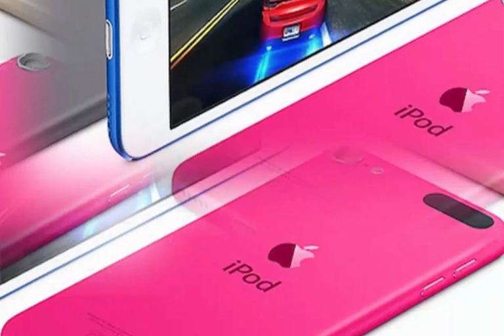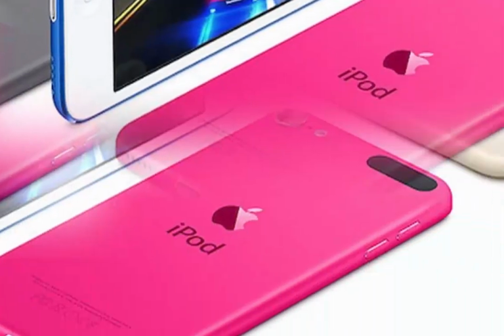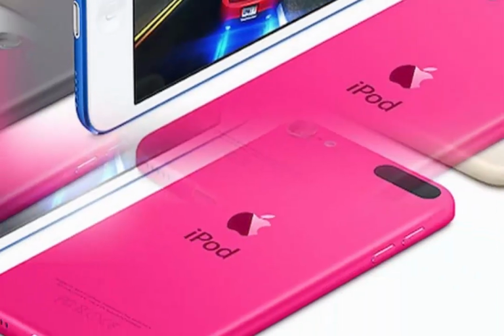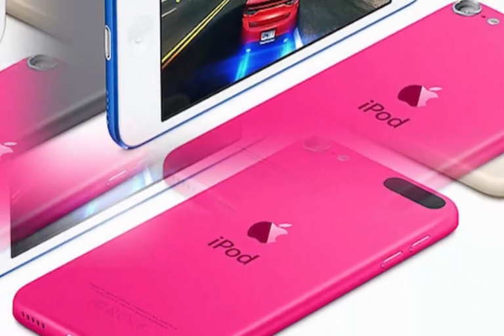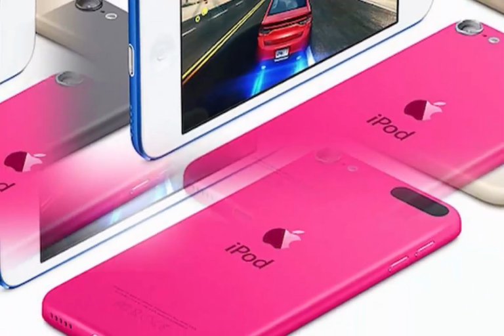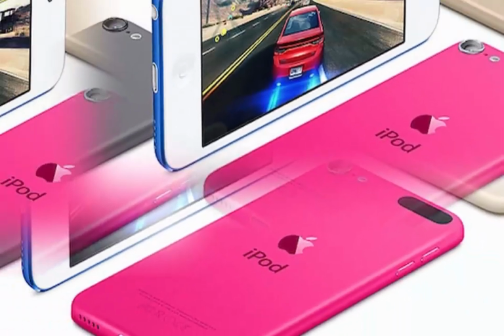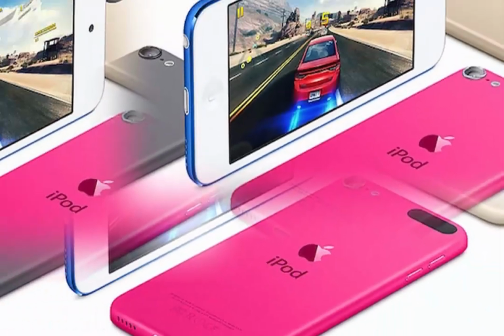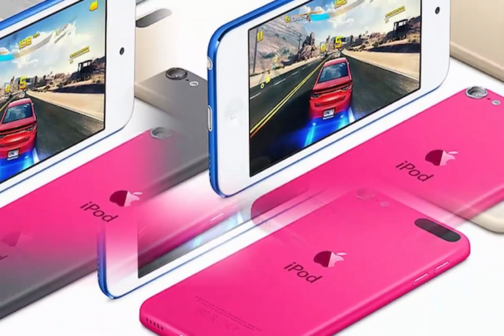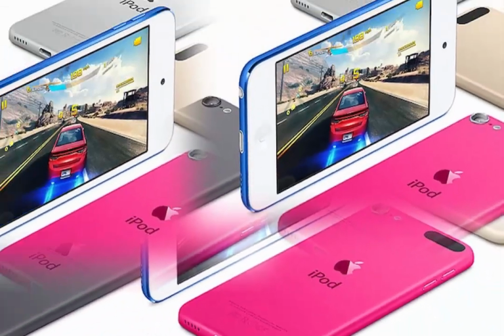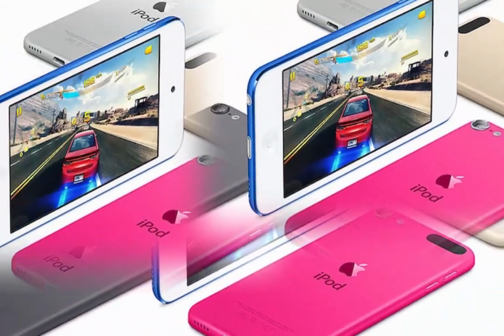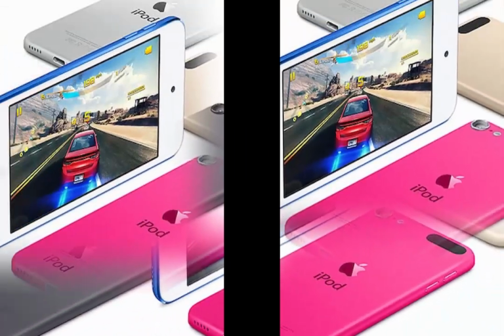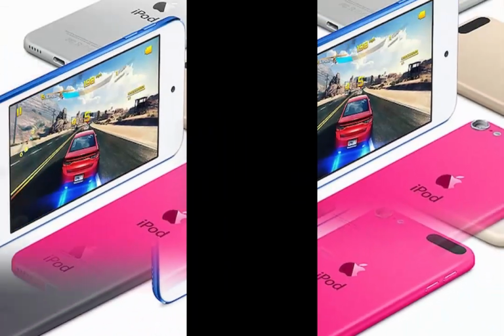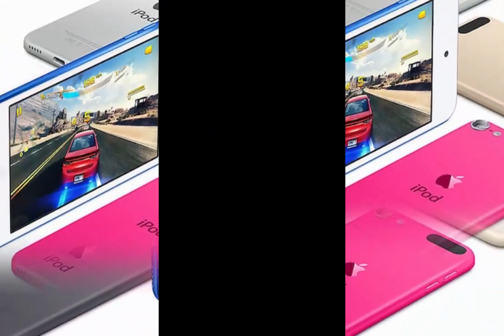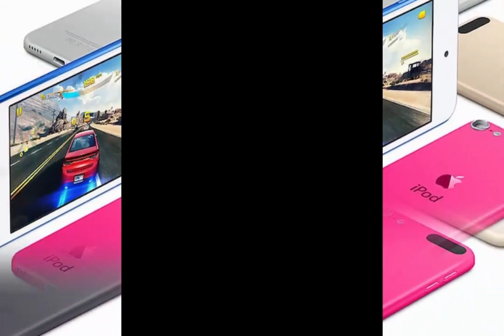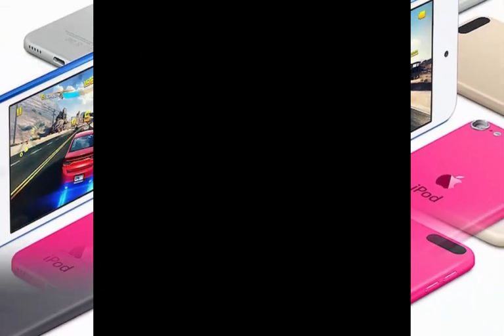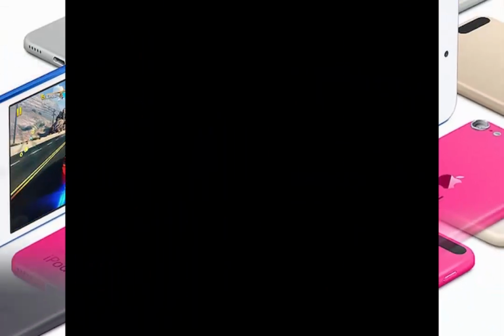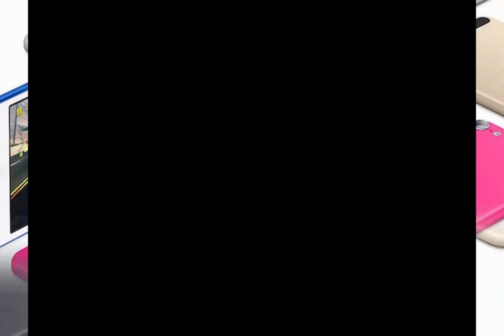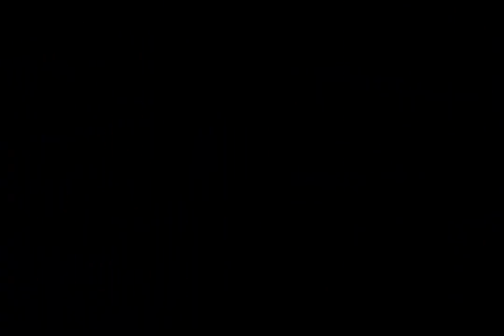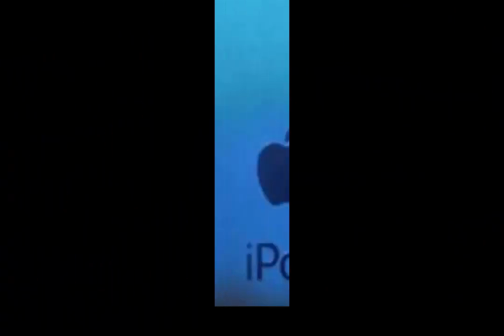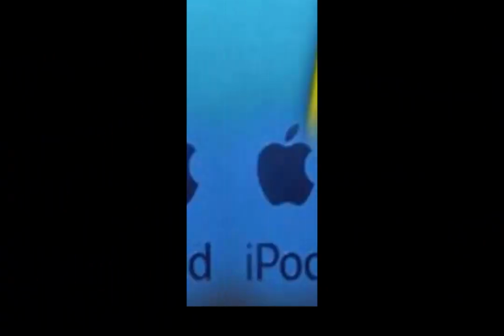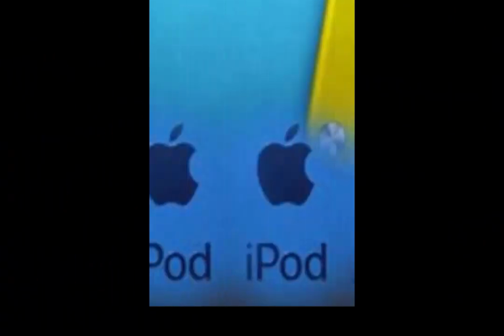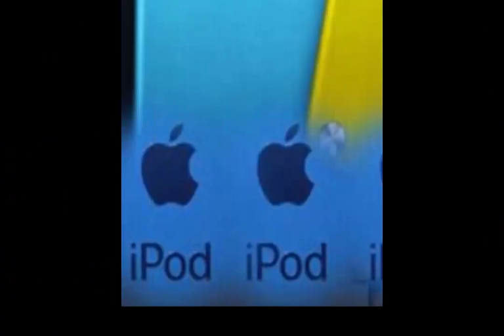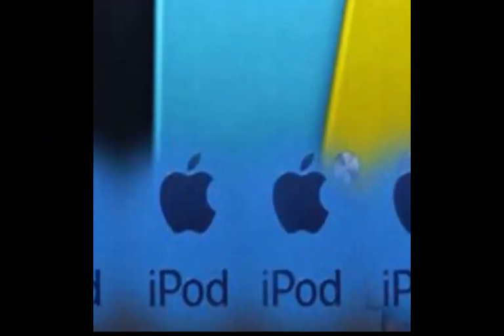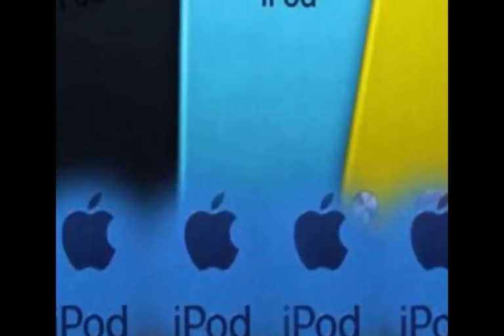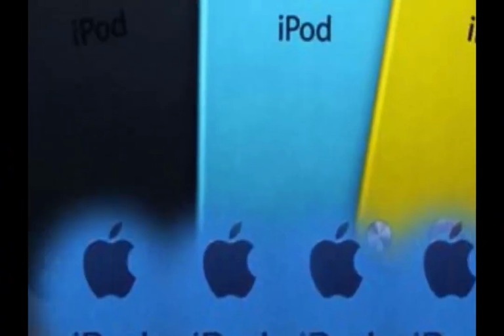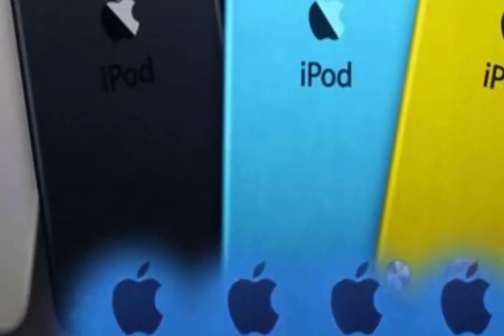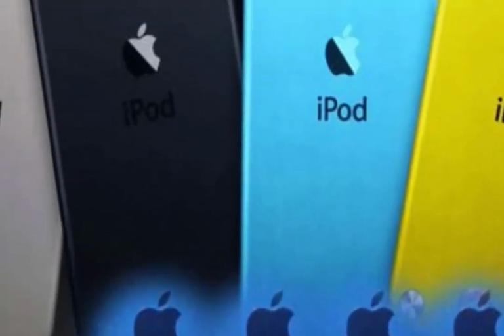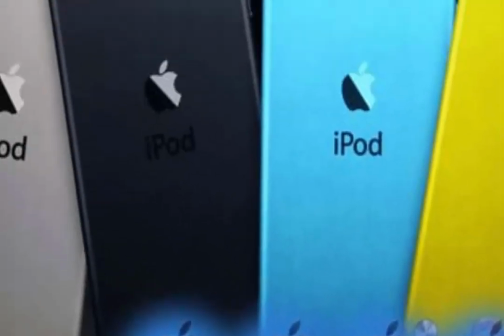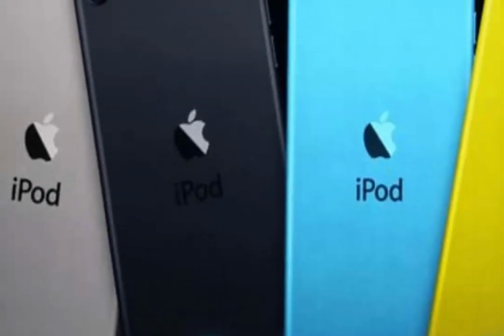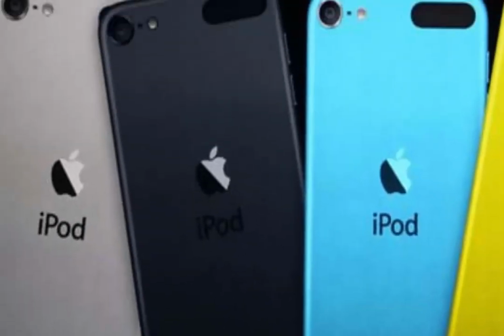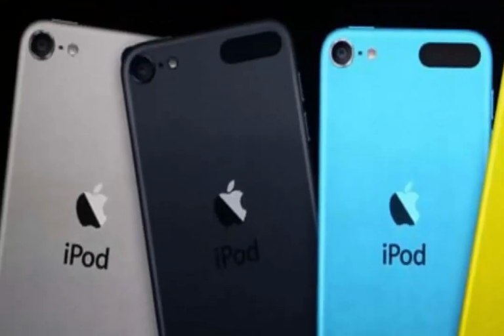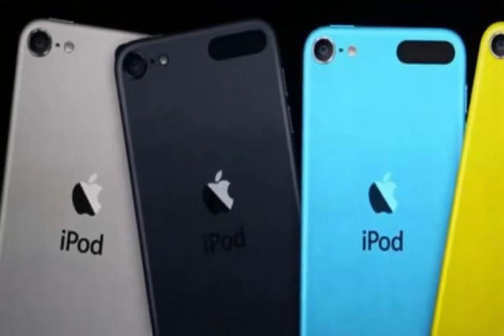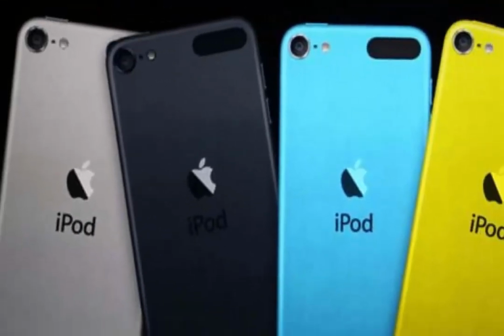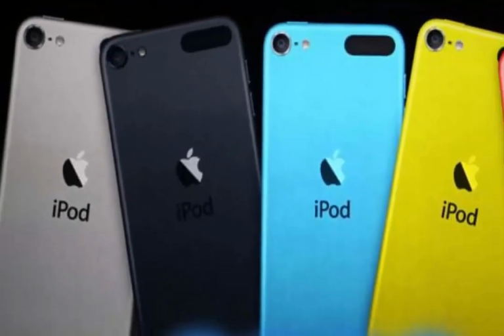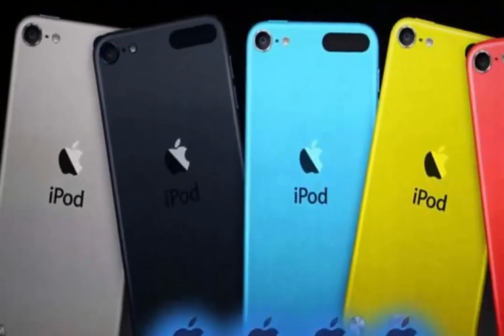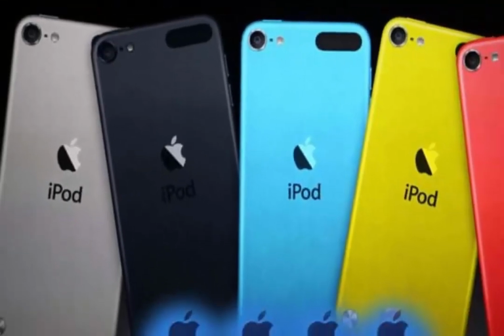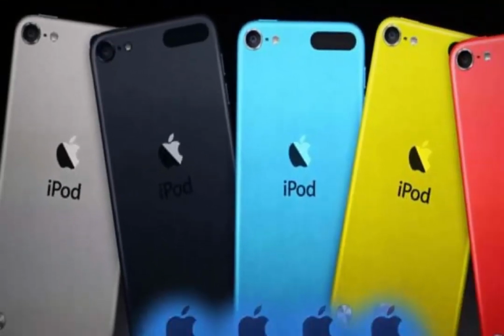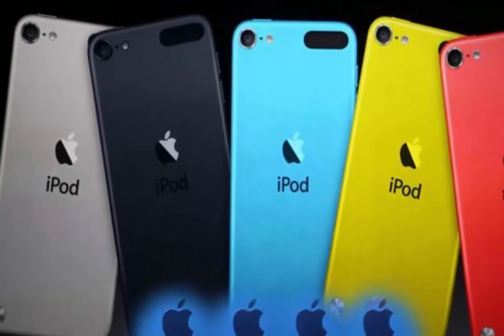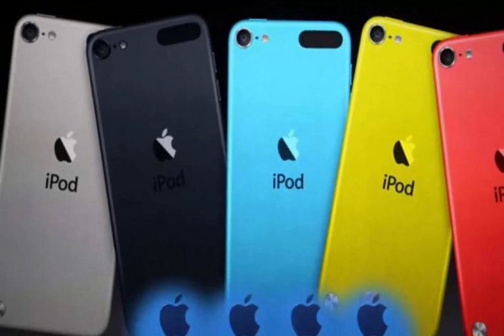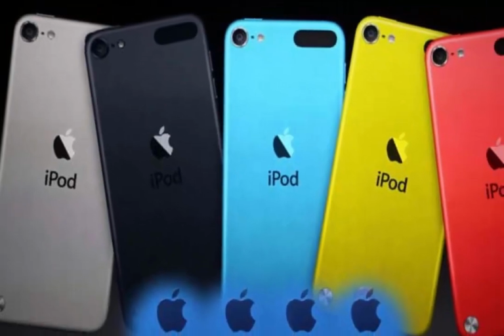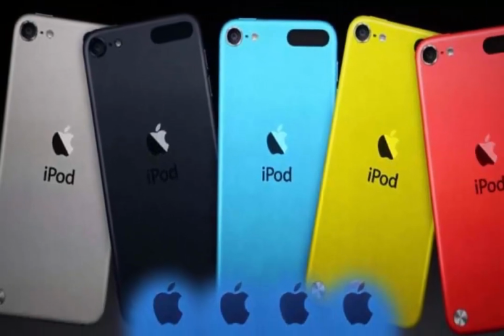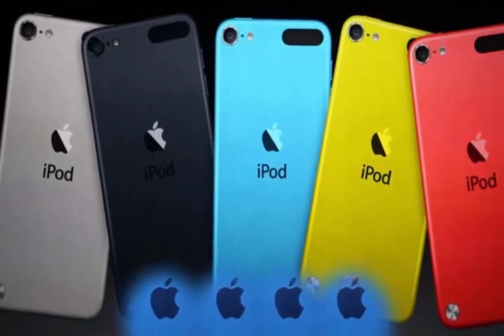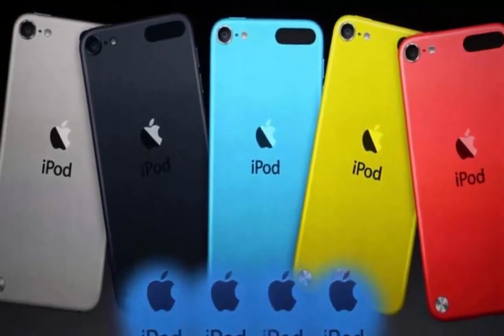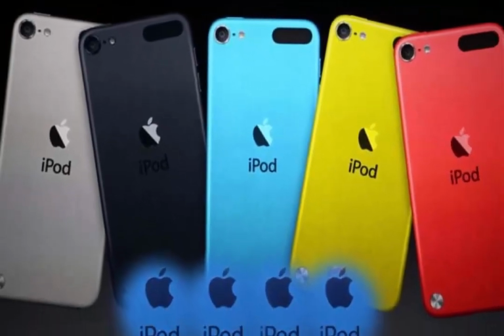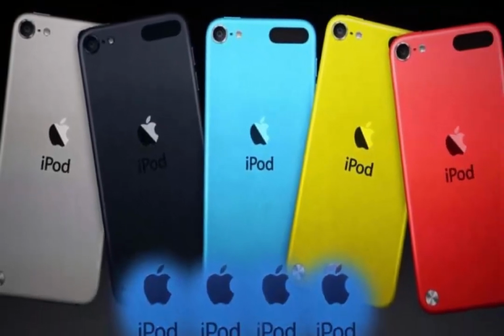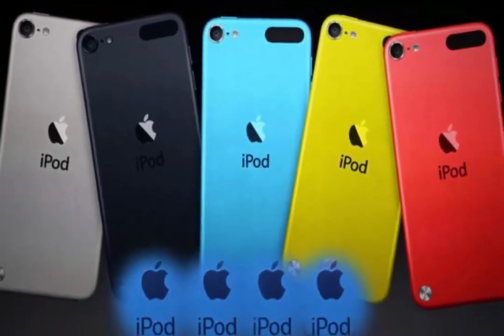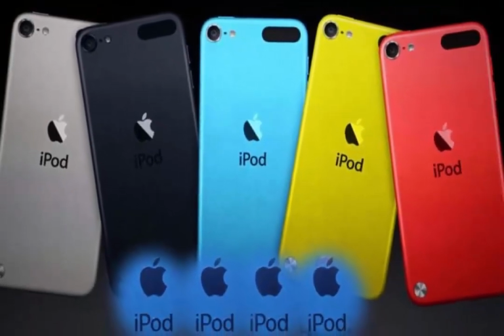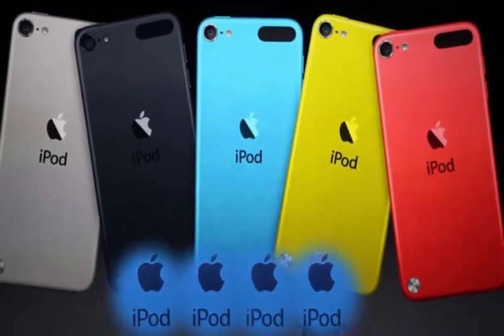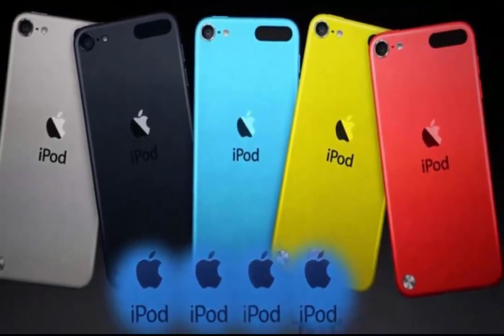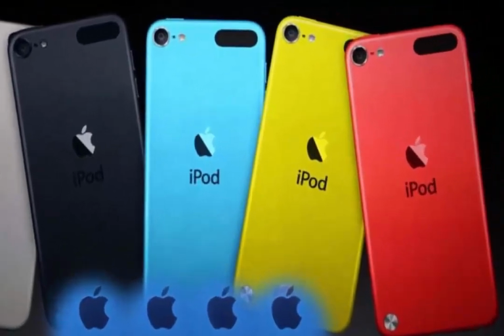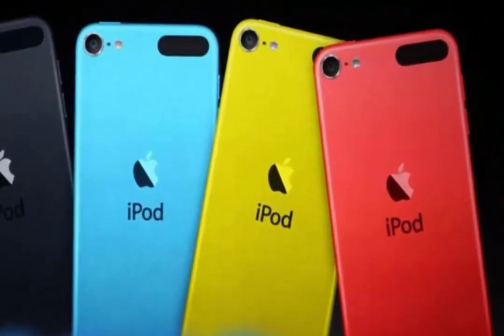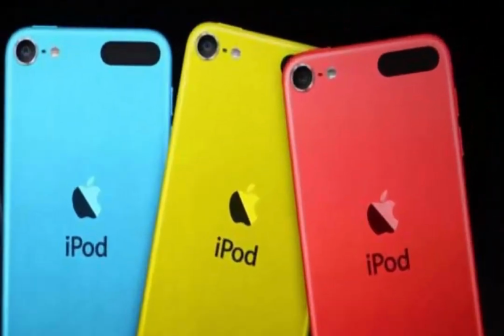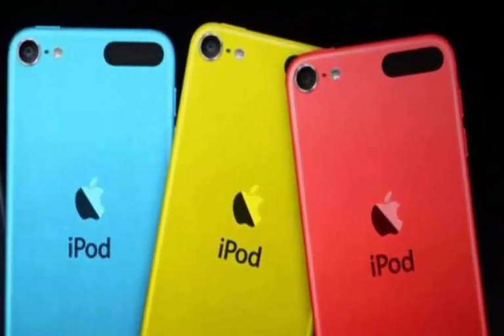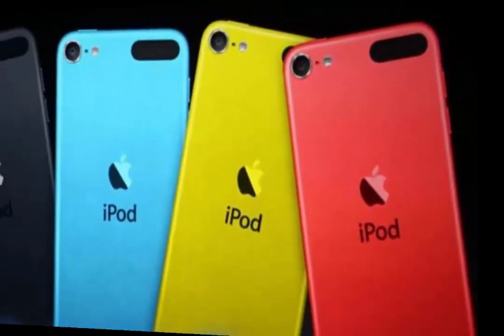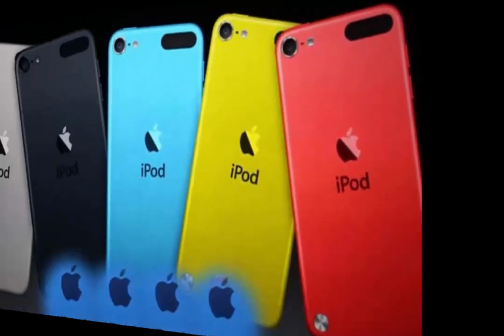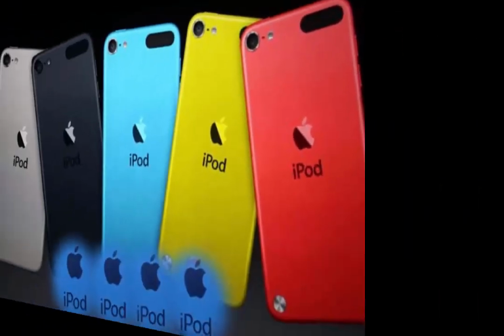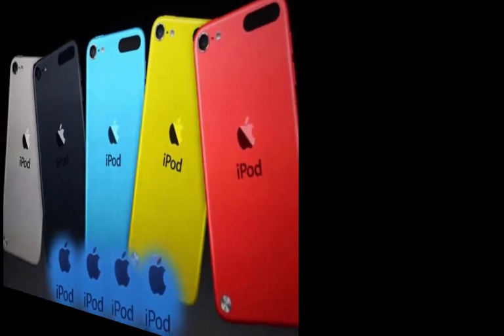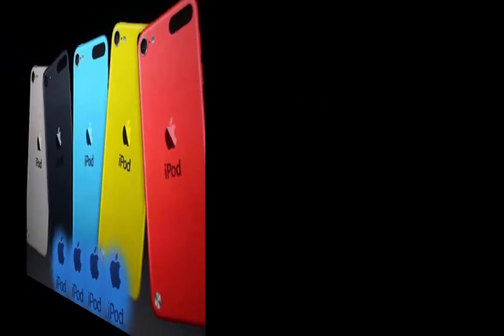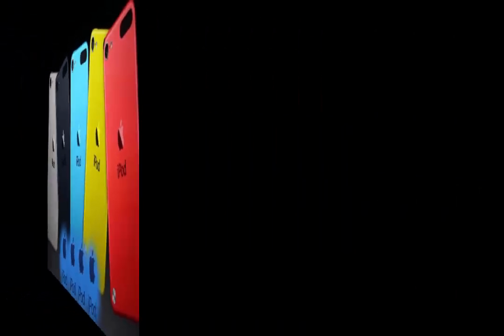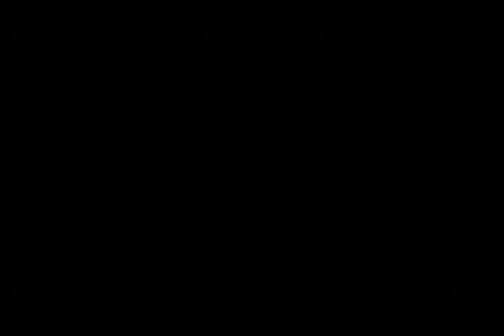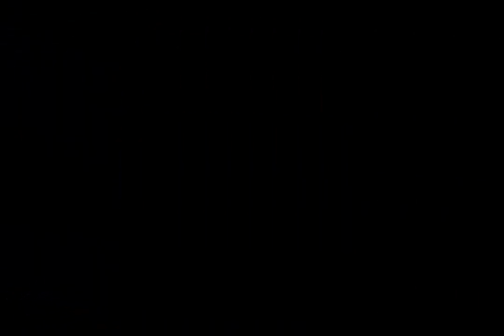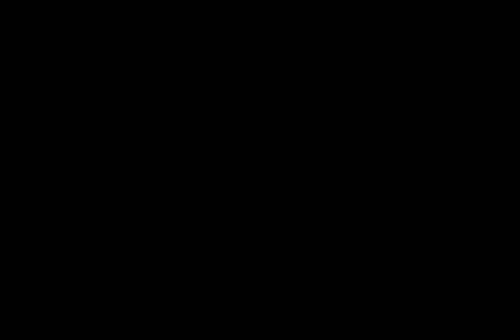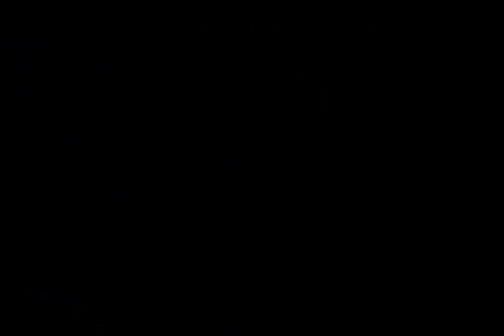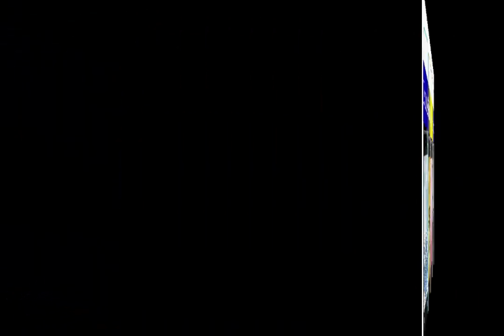Third-party resellers, including Amazon and B&H Photo Video, still have inventory available, with the best iPod prices at press time starting at $189.99.